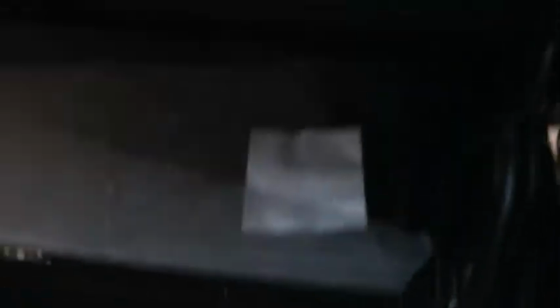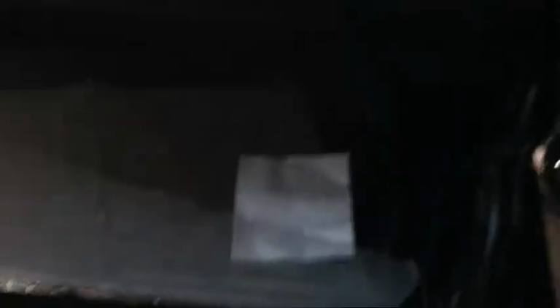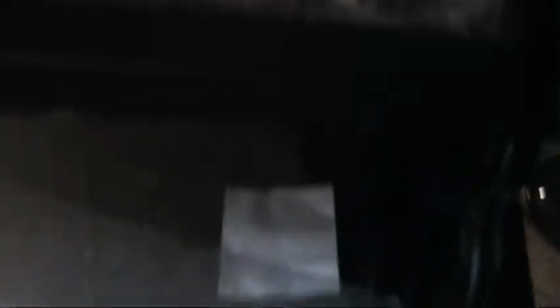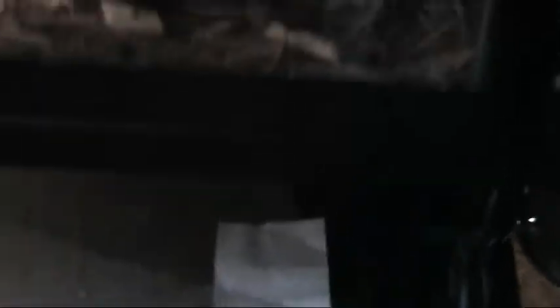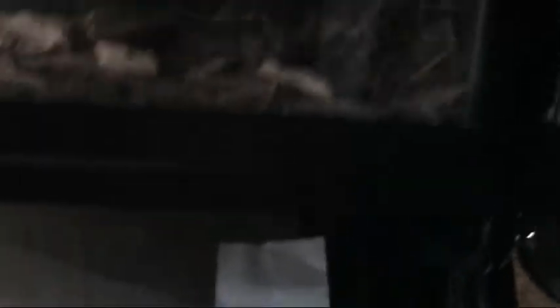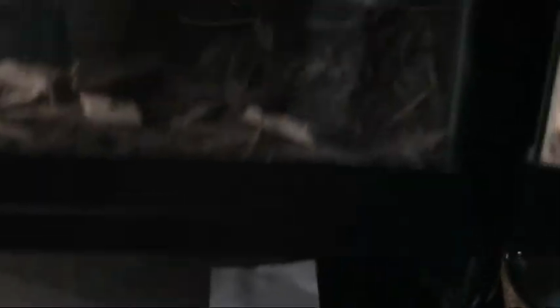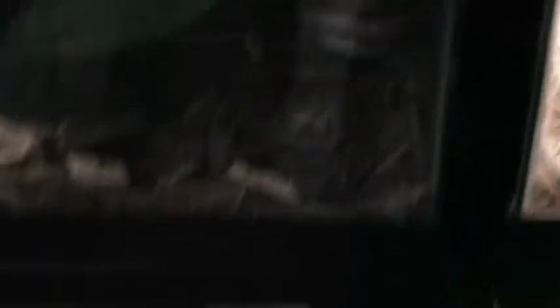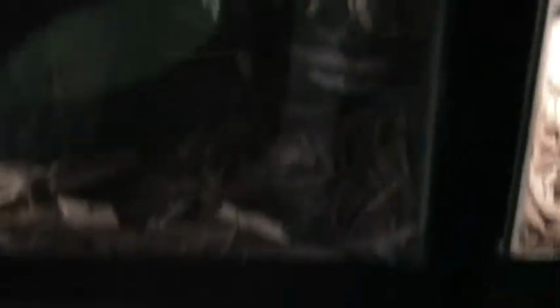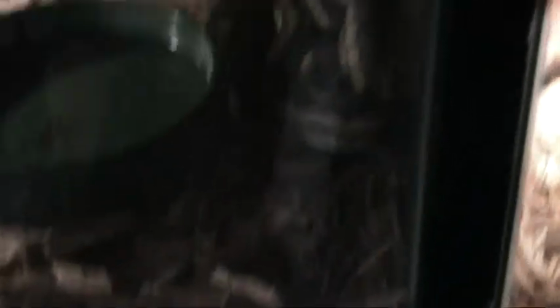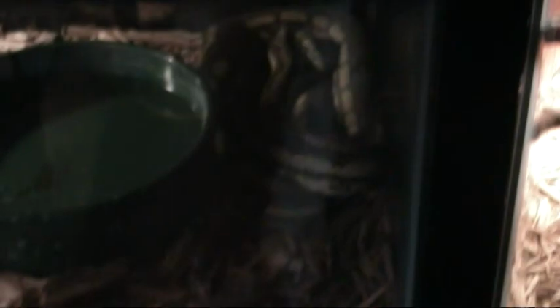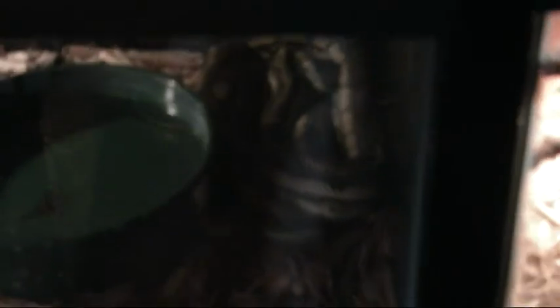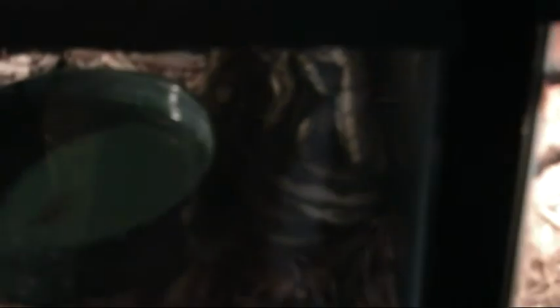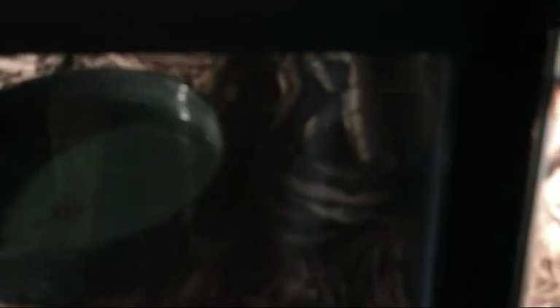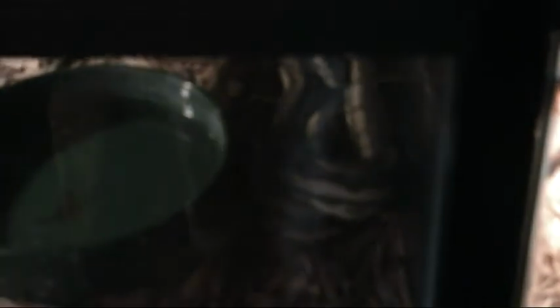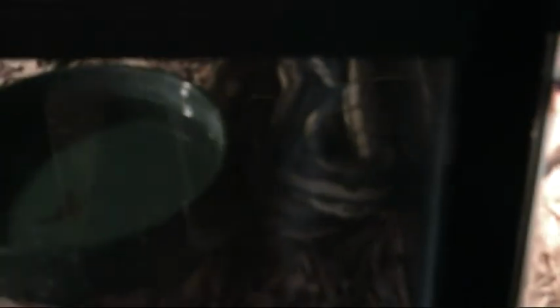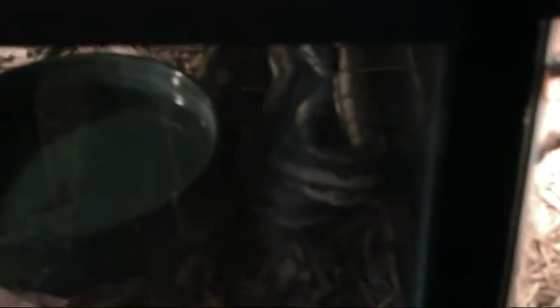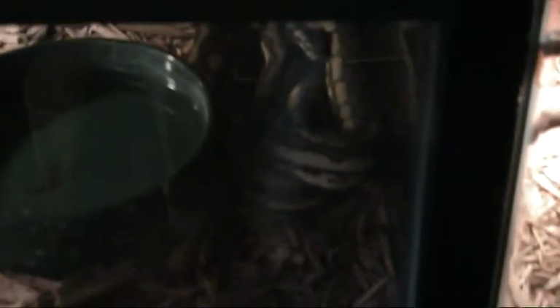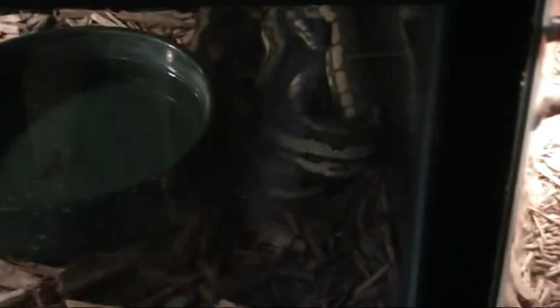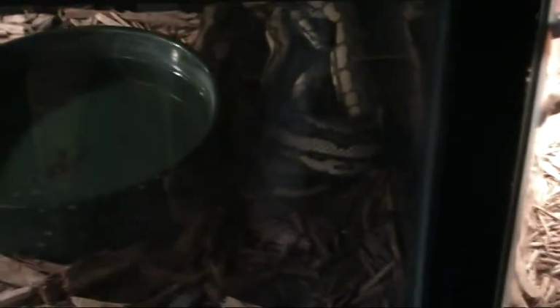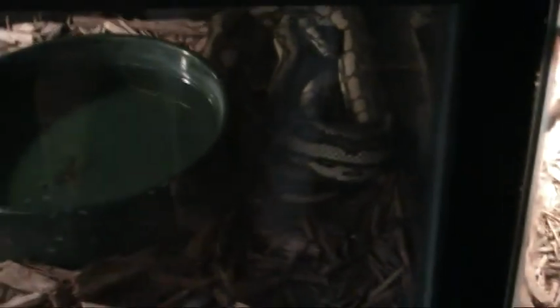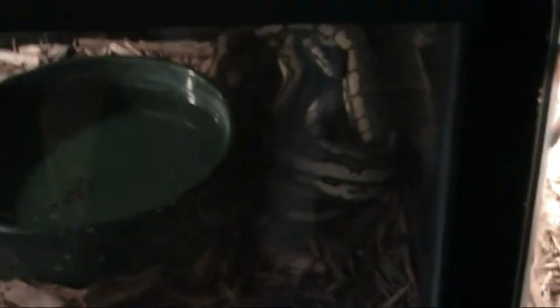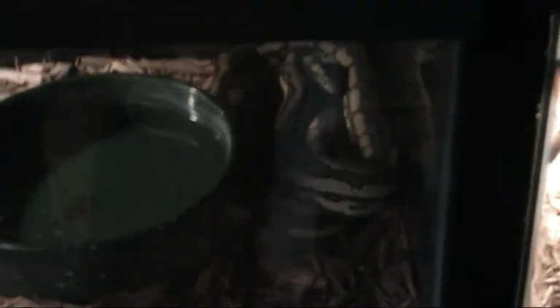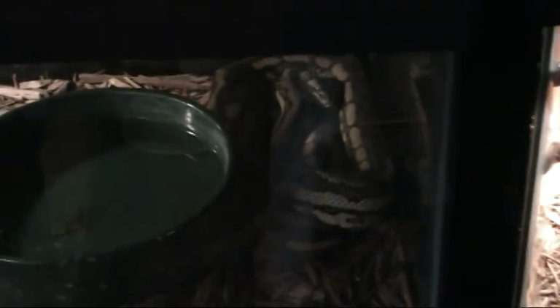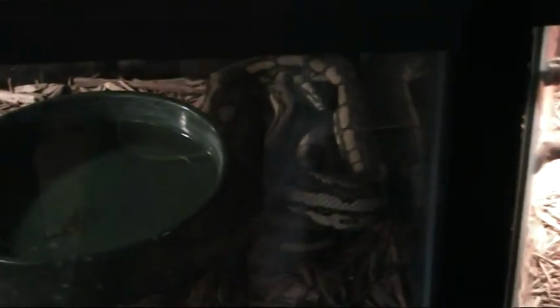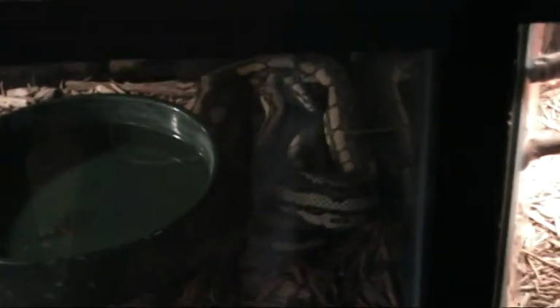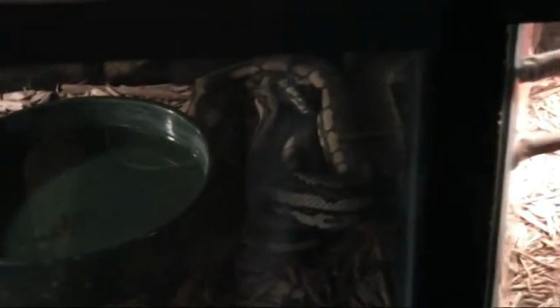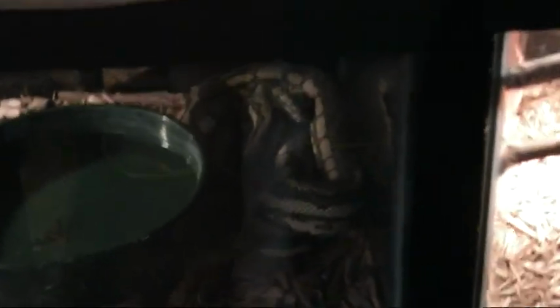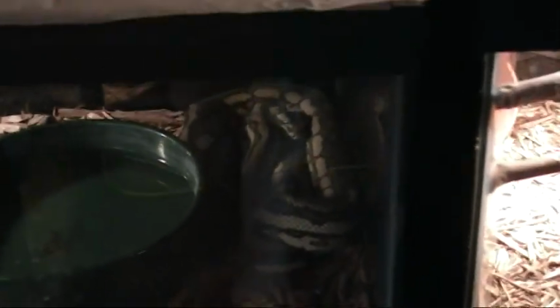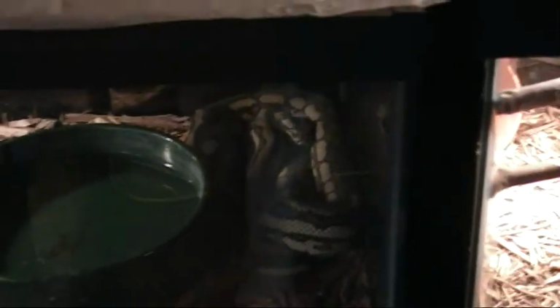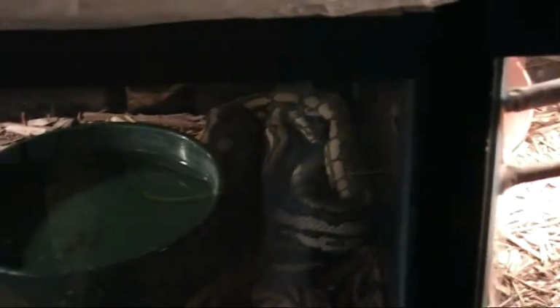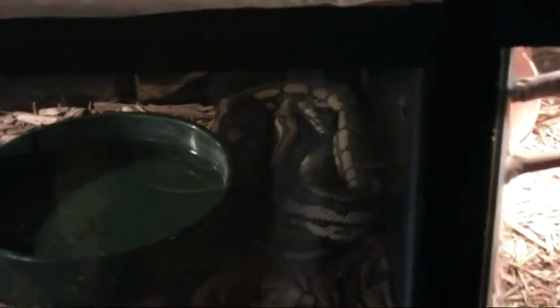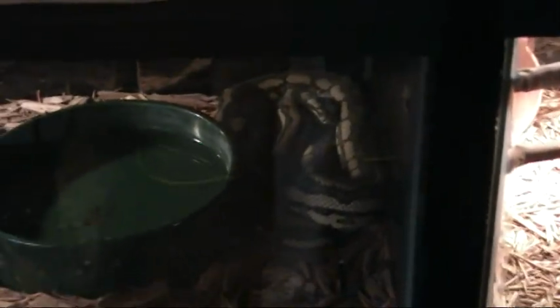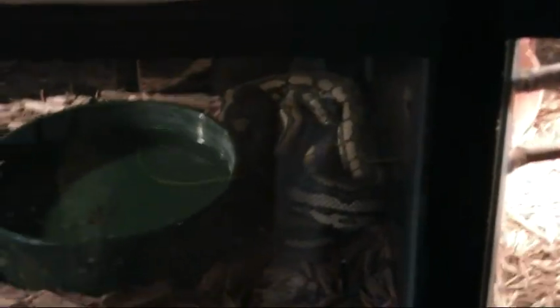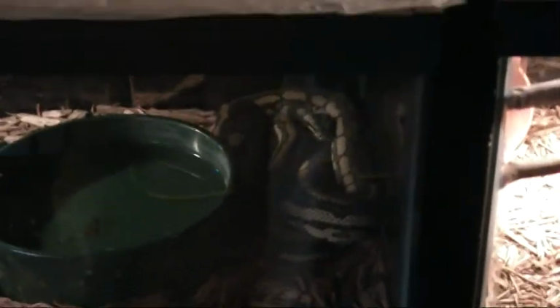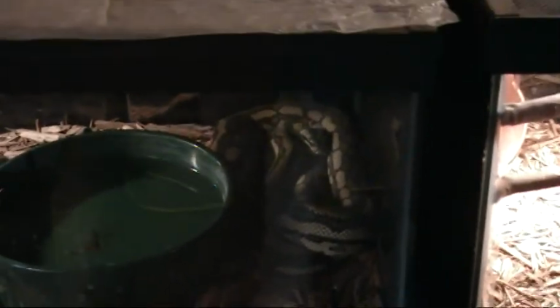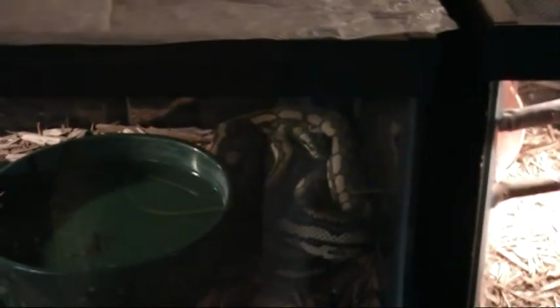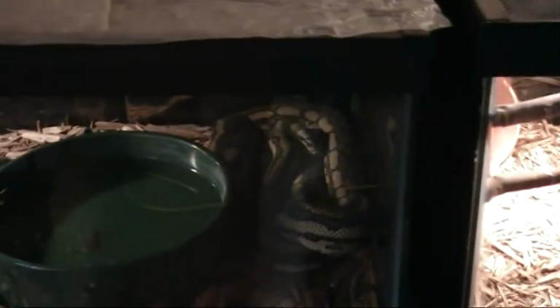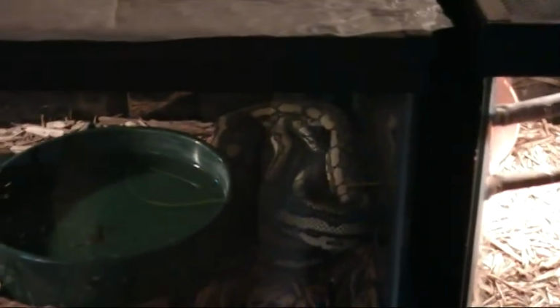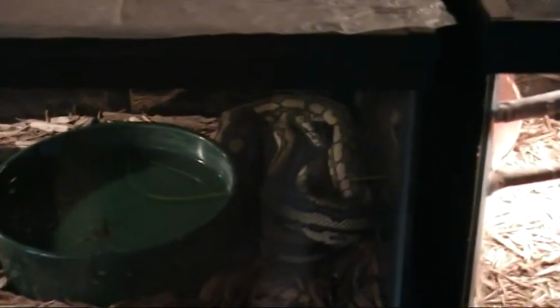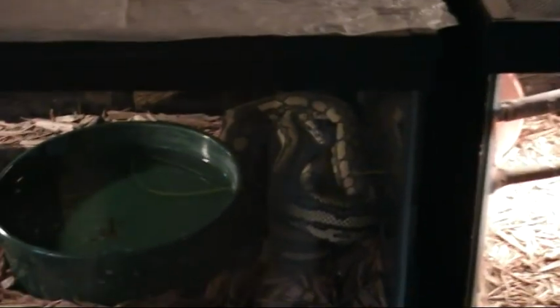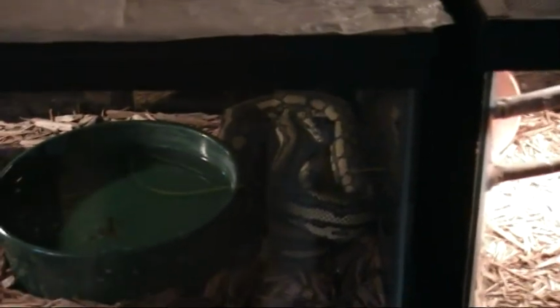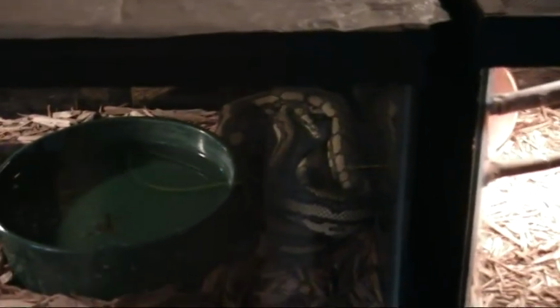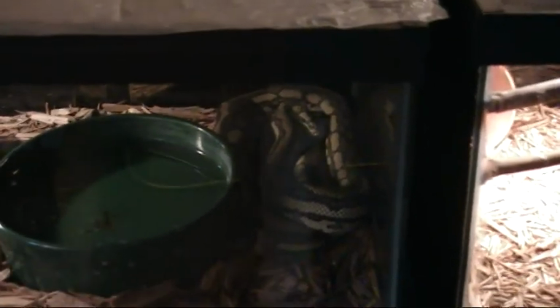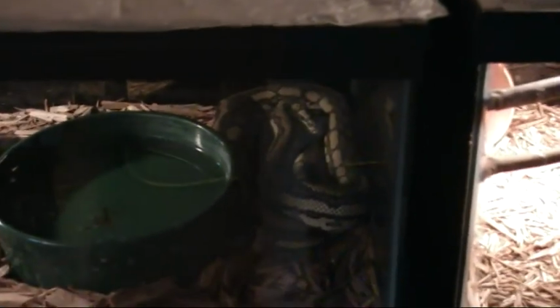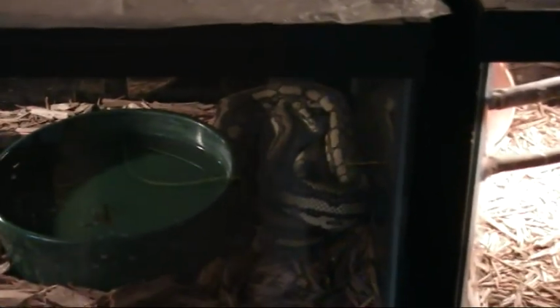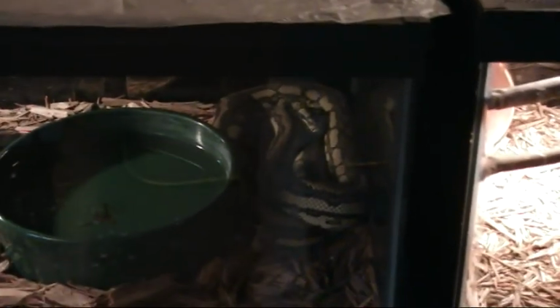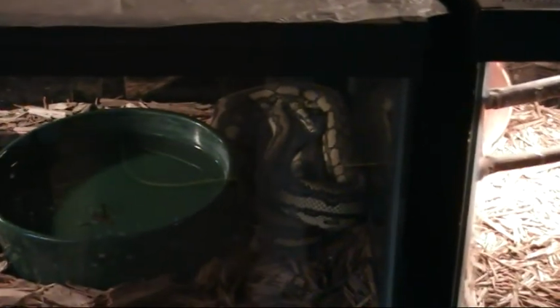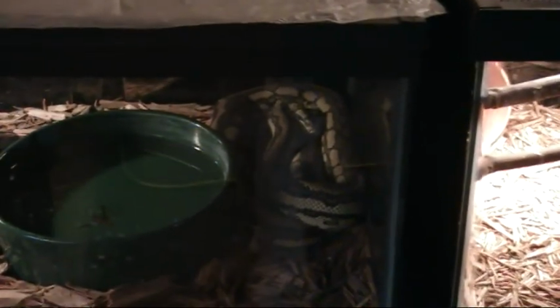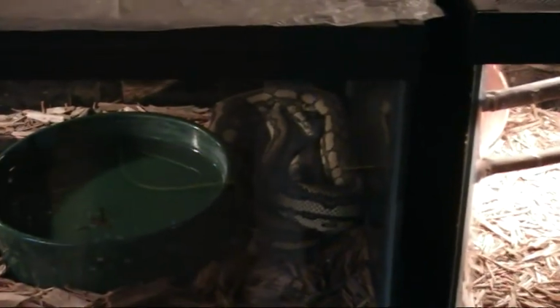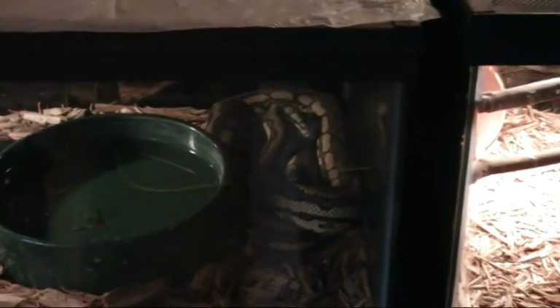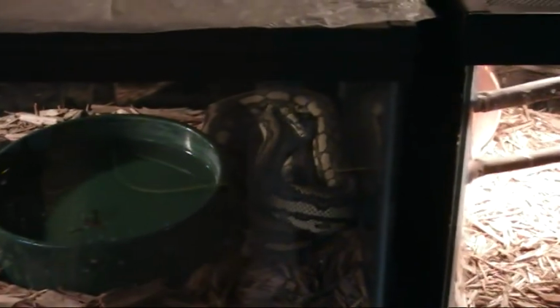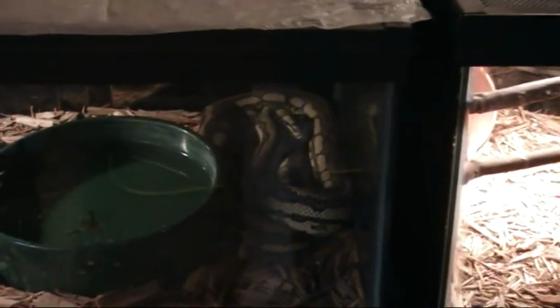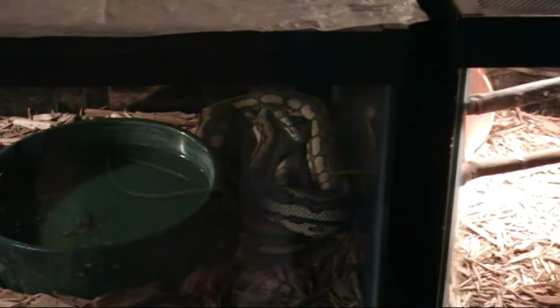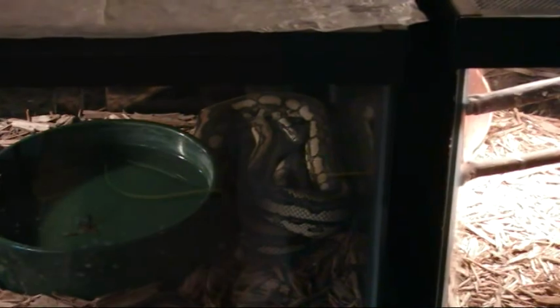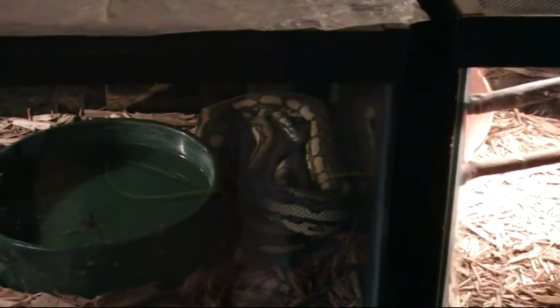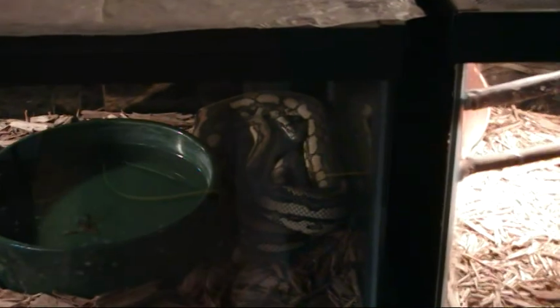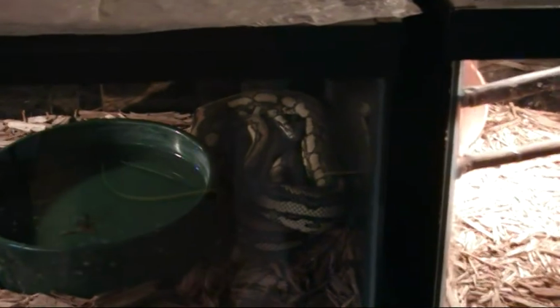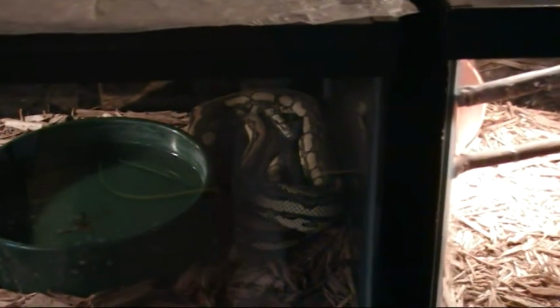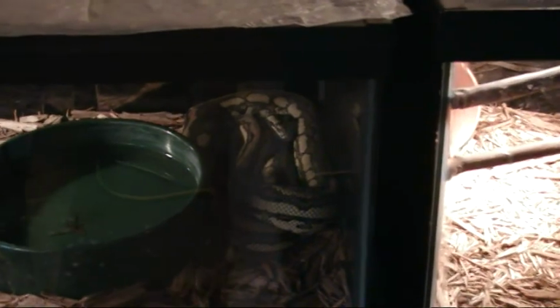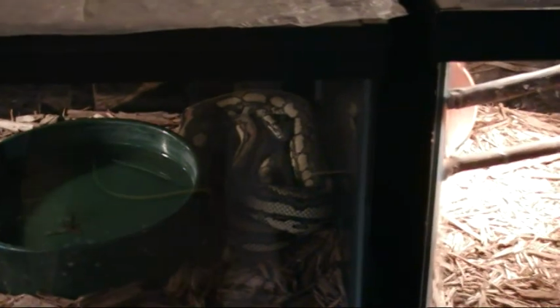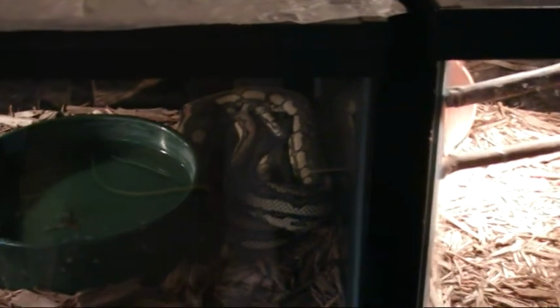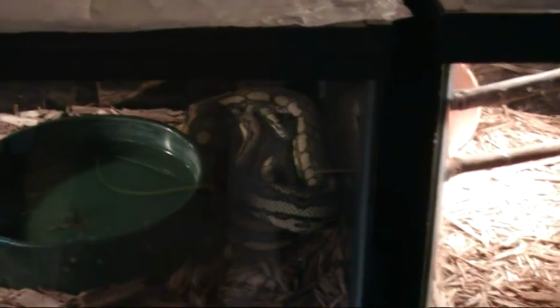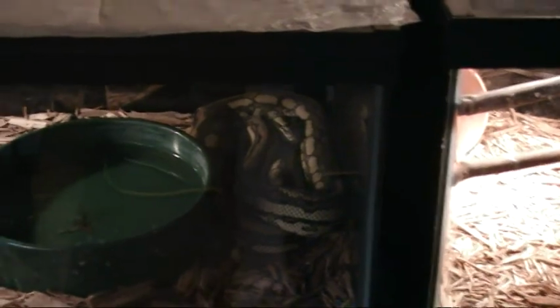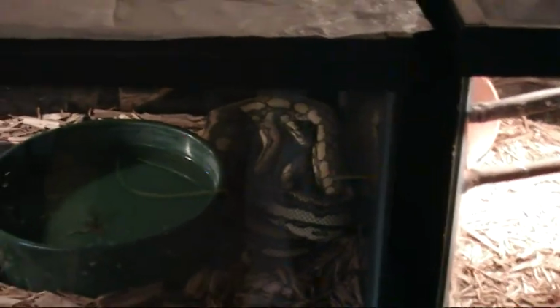This is a tiger carpet that I got from Anthony Cappanetto. She's not going to breed this year, and probably not next year either.